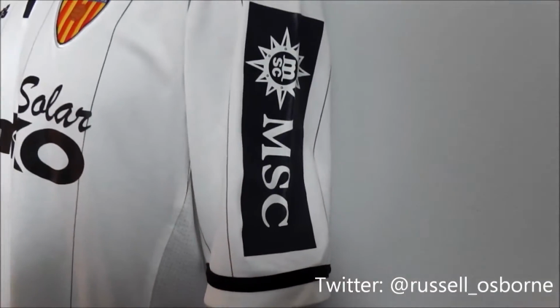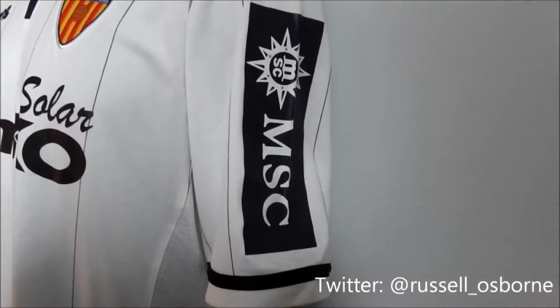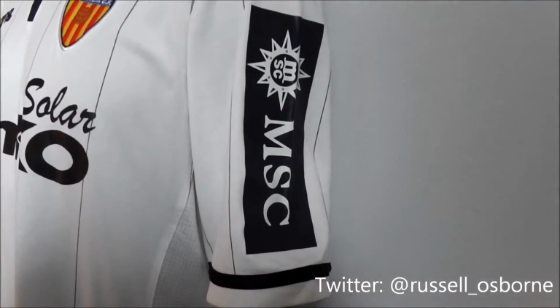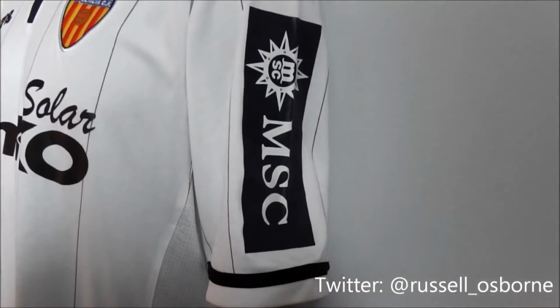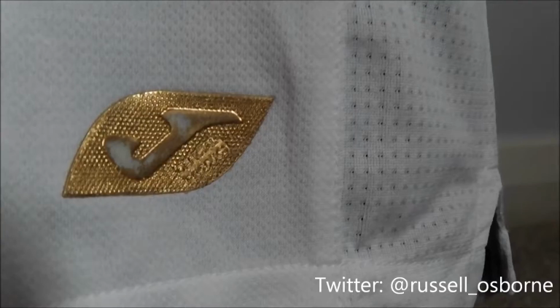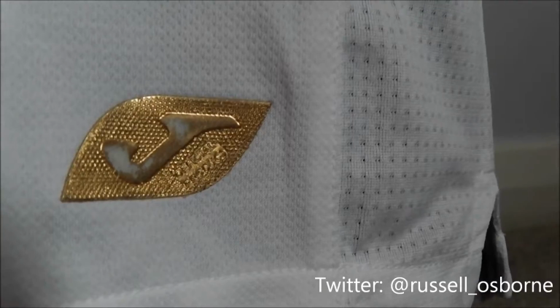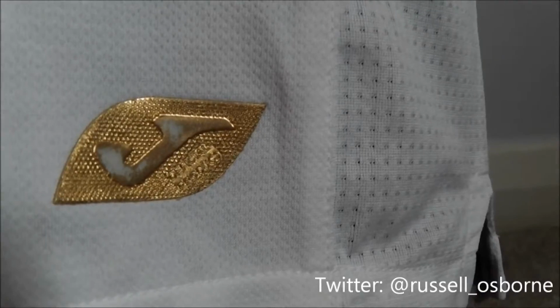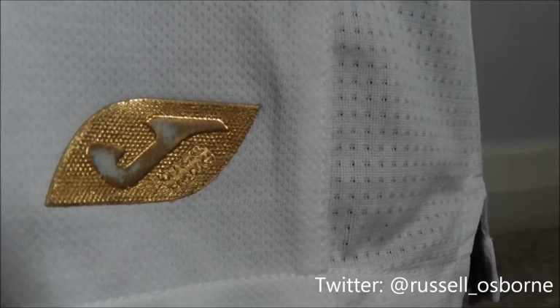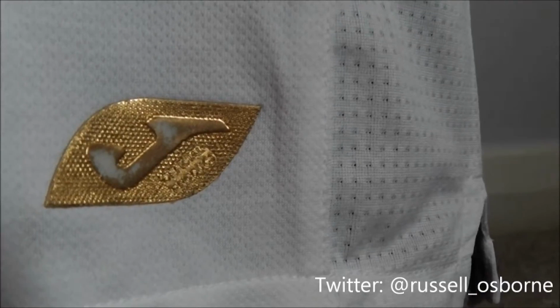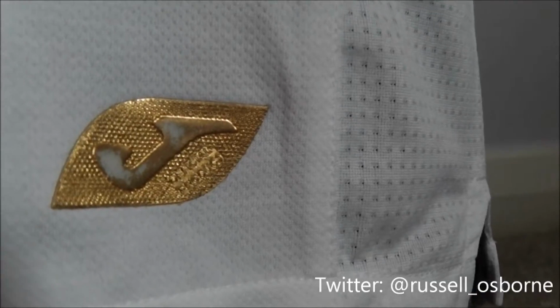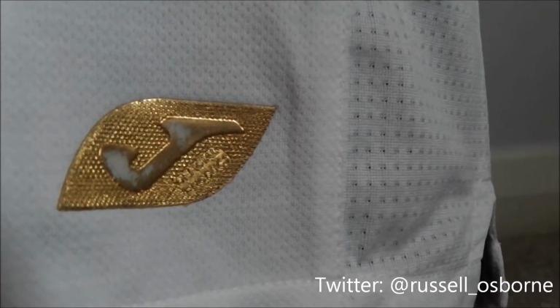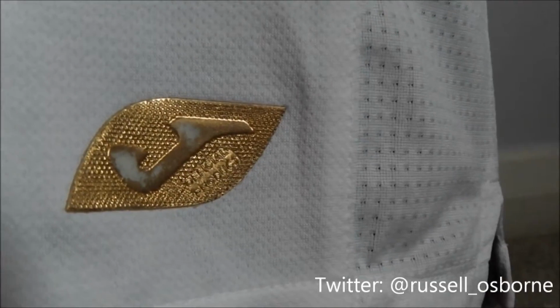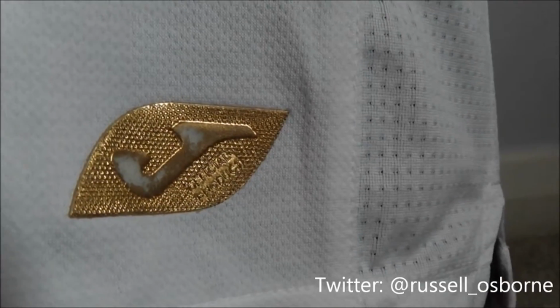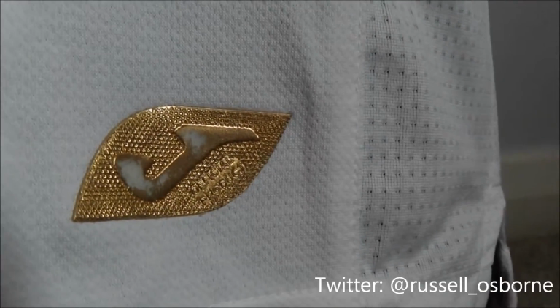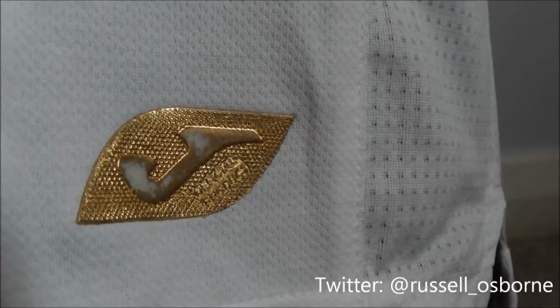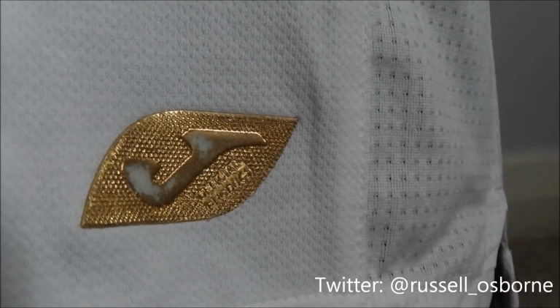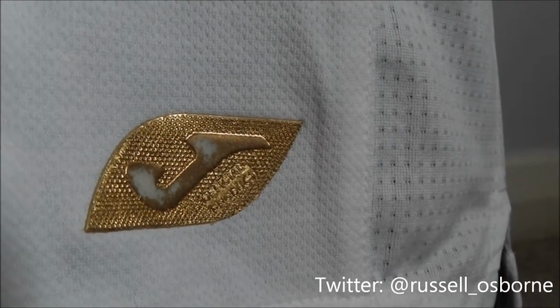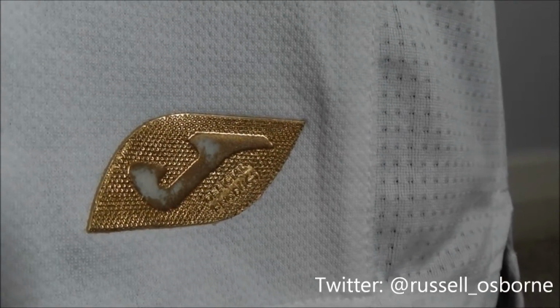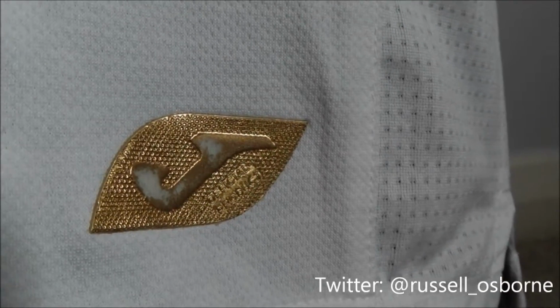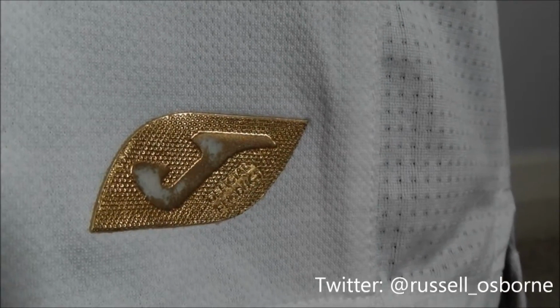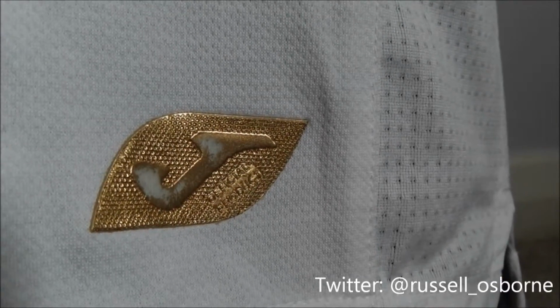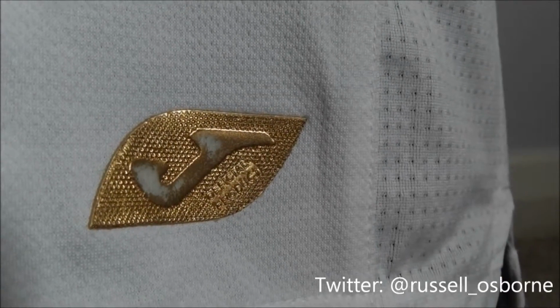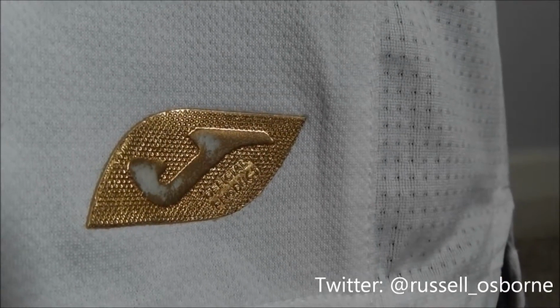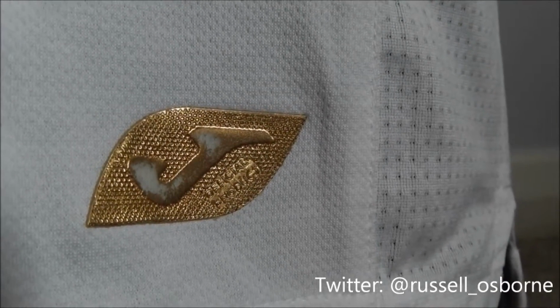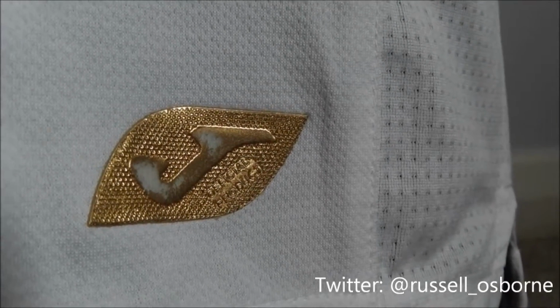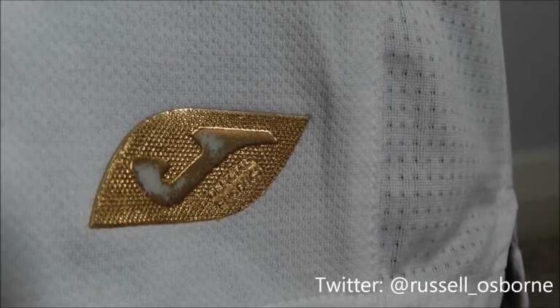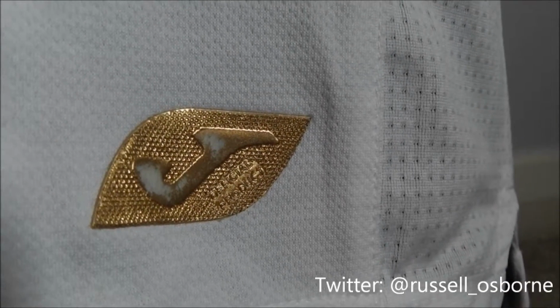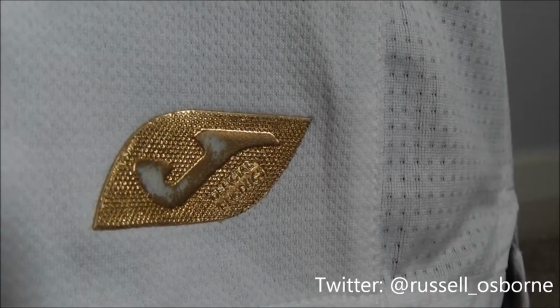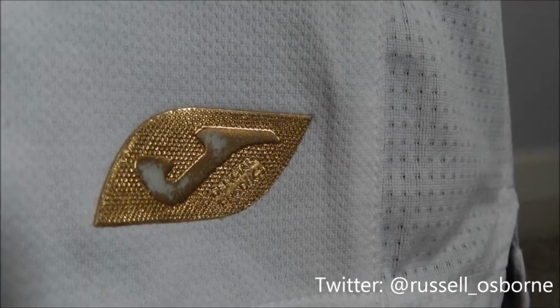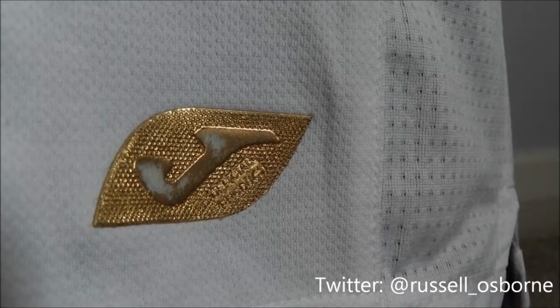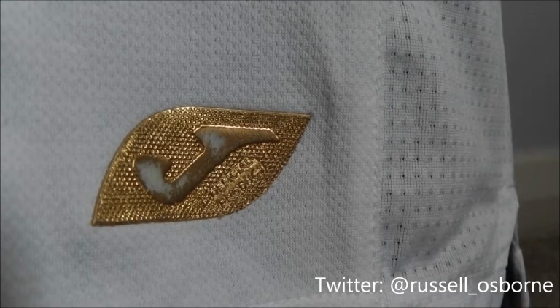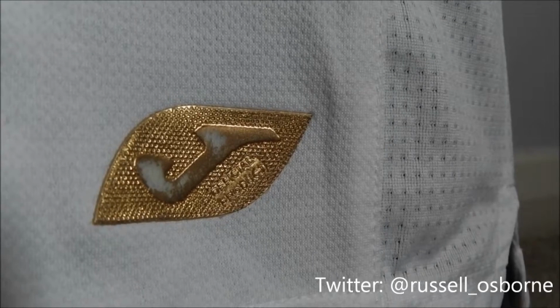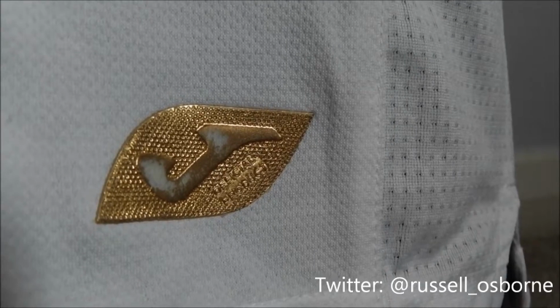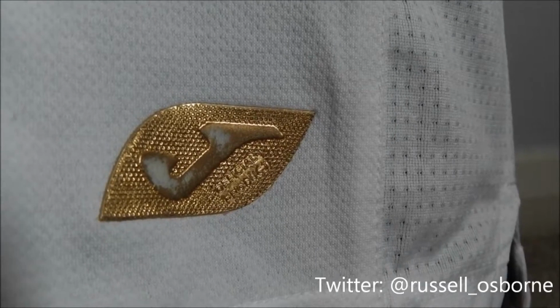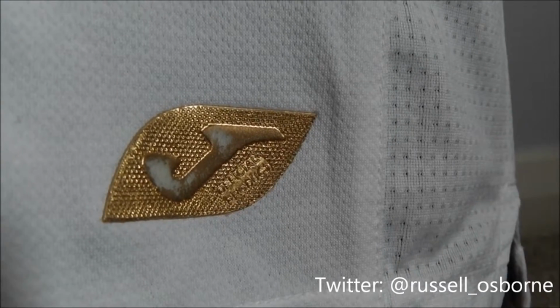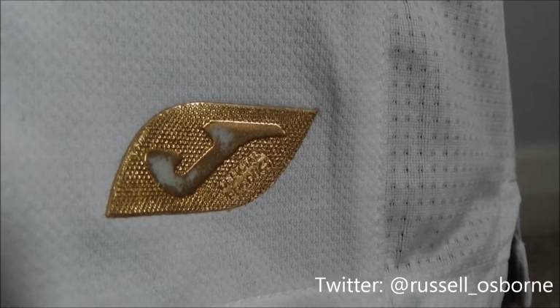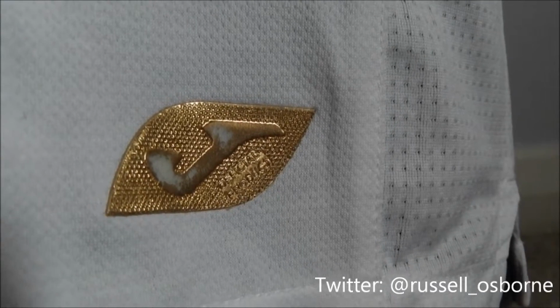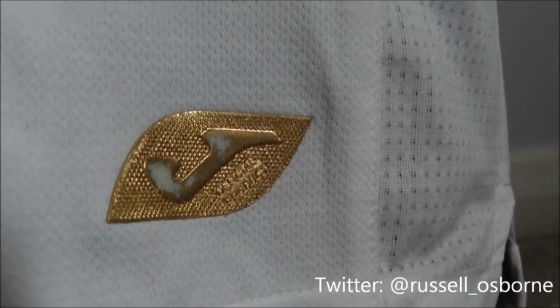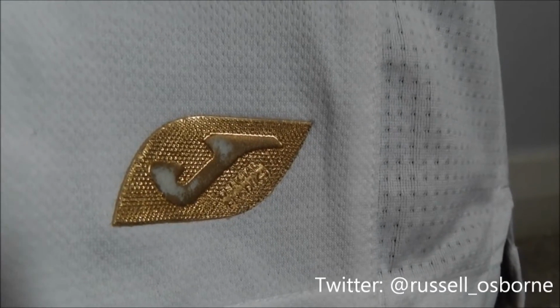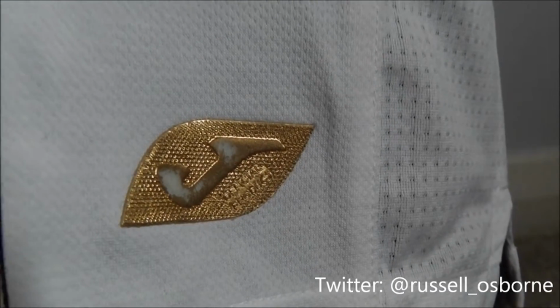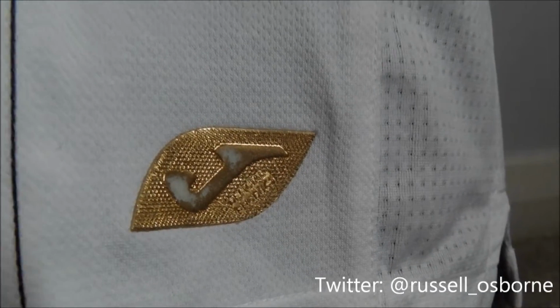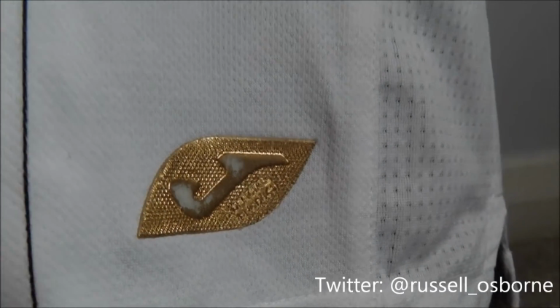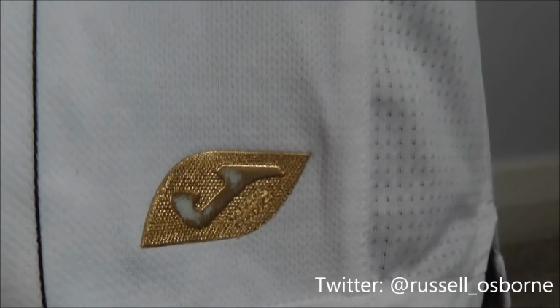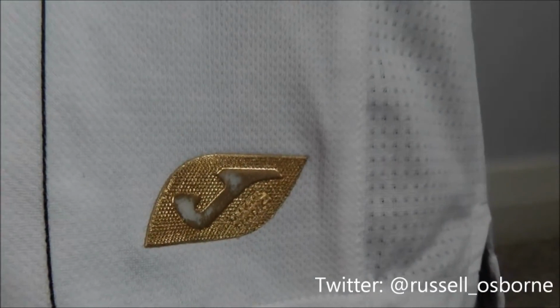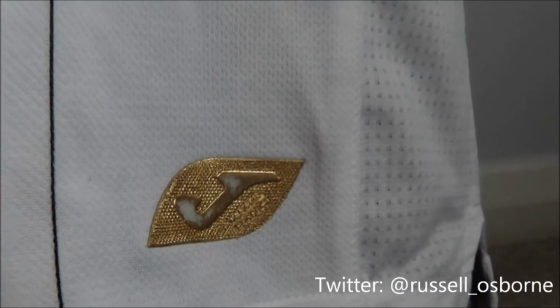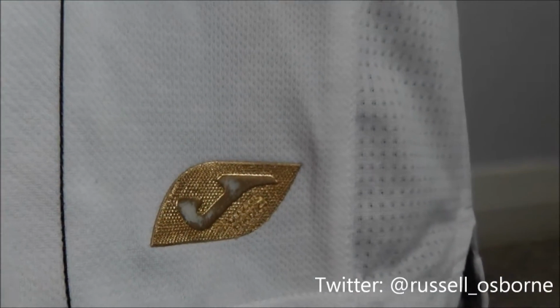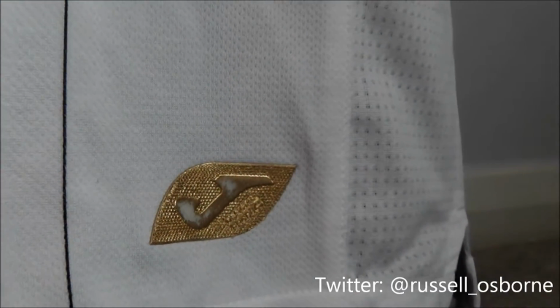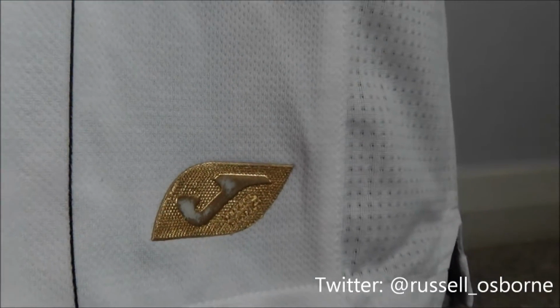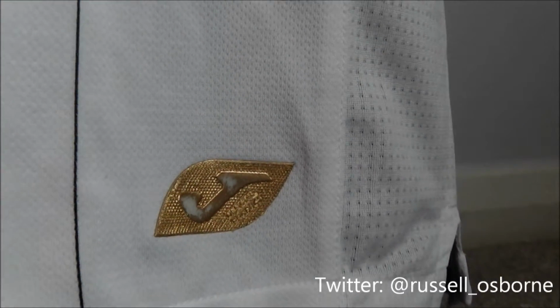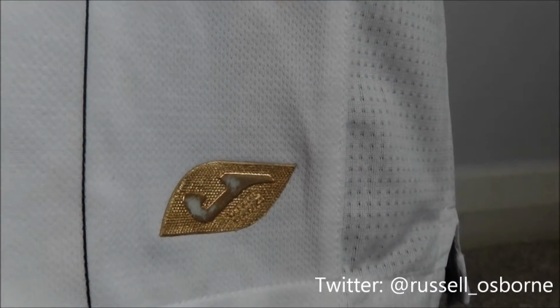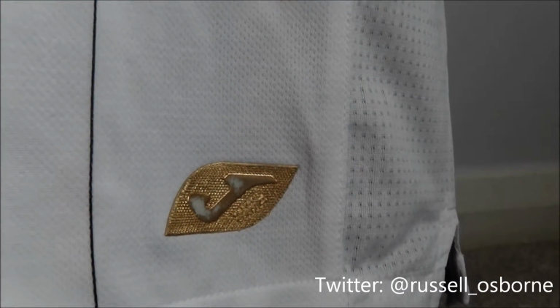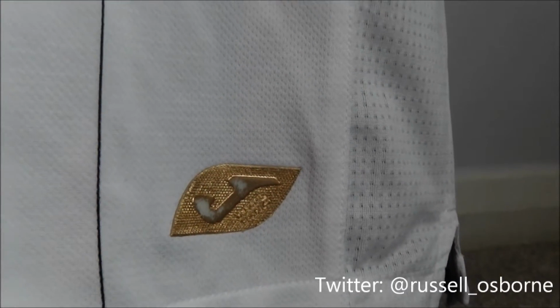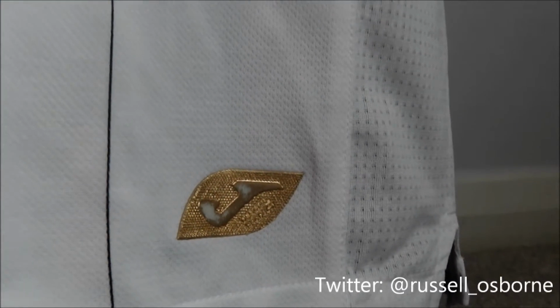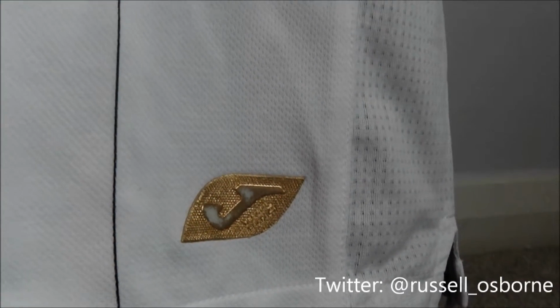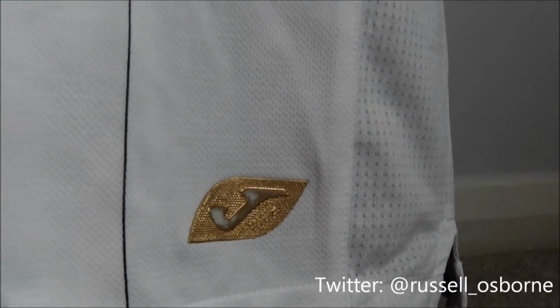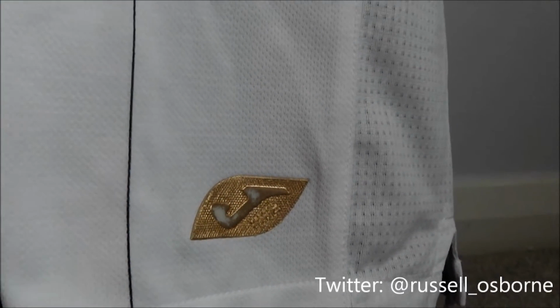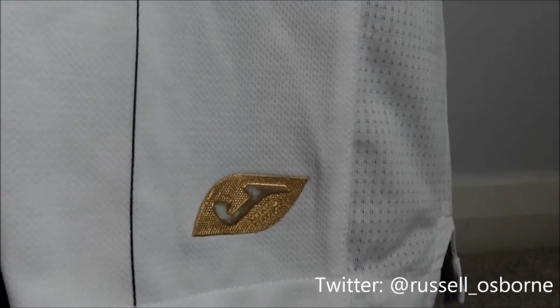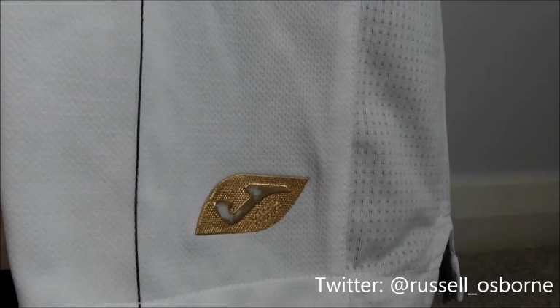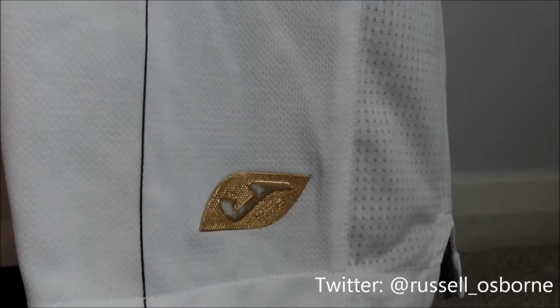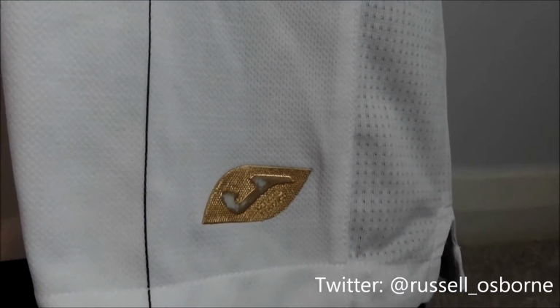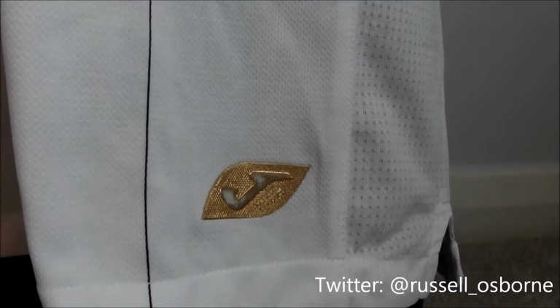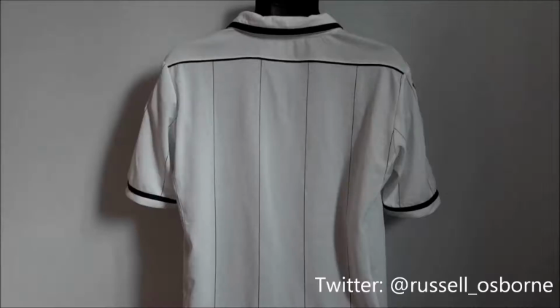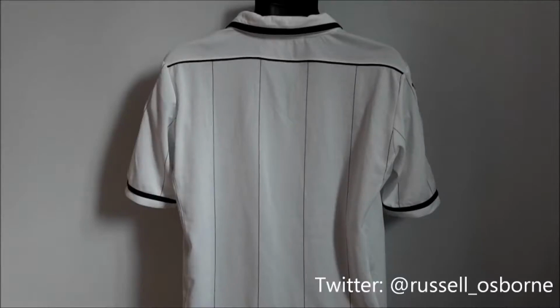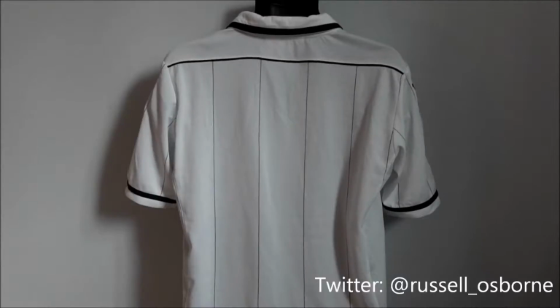As you can see, there is a Joma official product label in gold towards the bottom of the shirt.